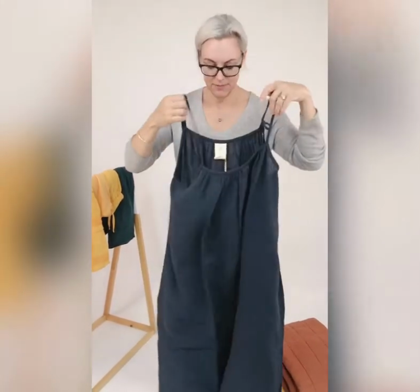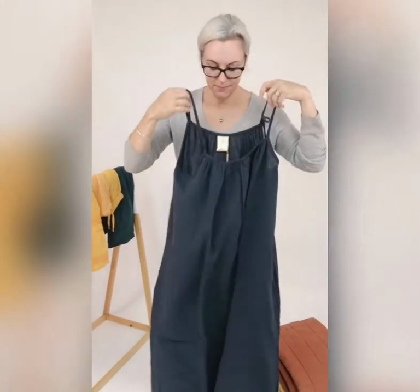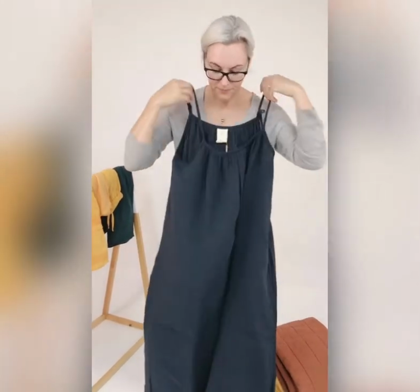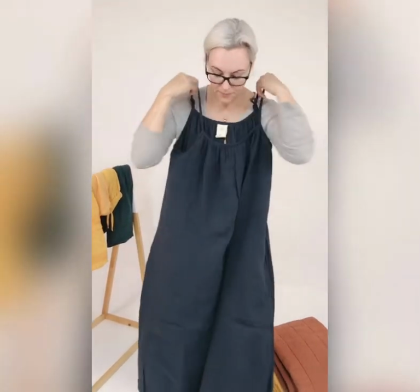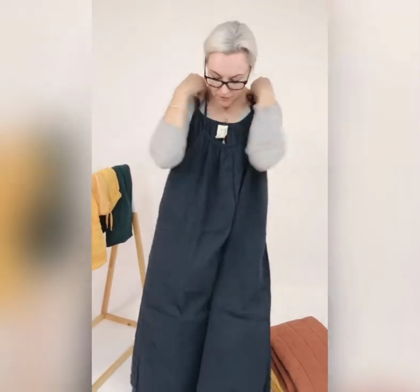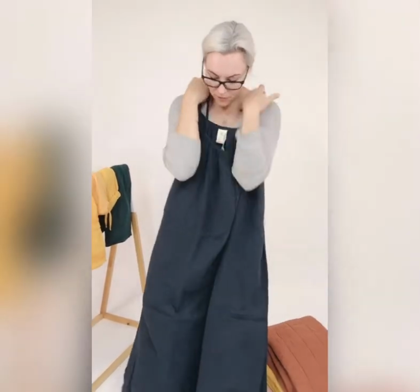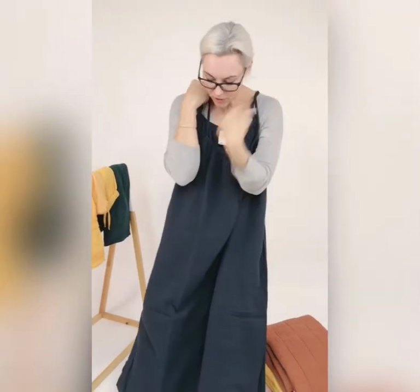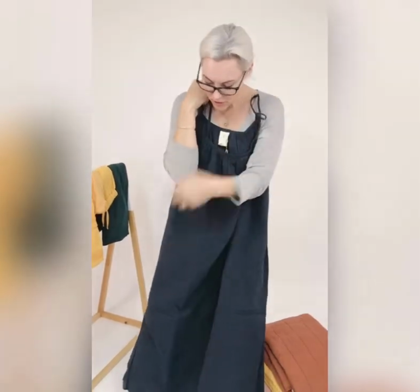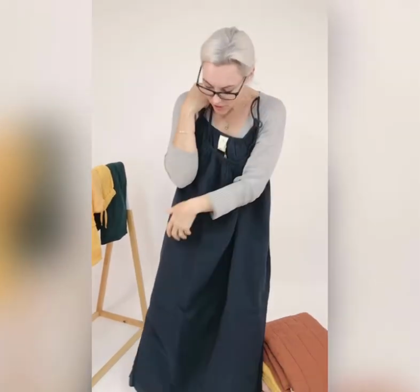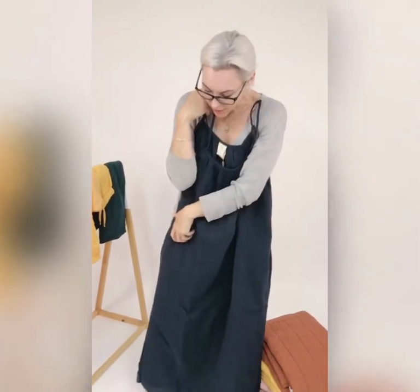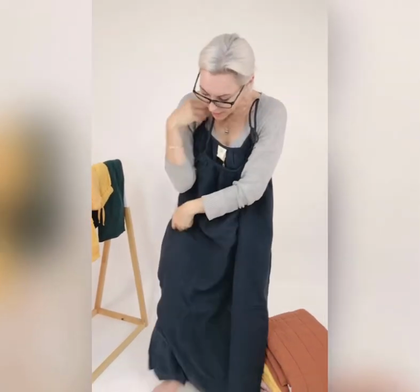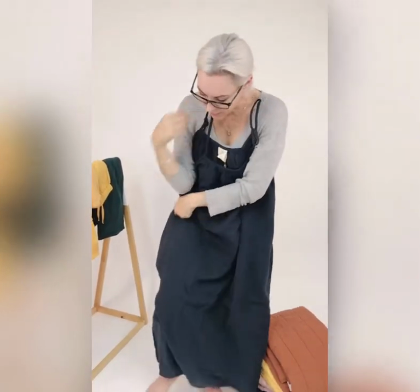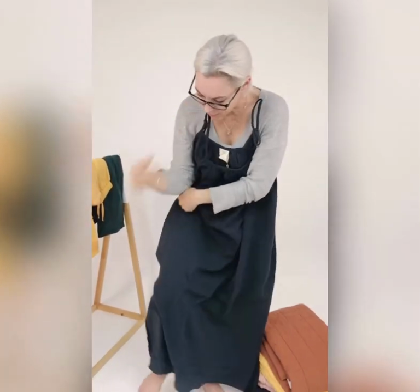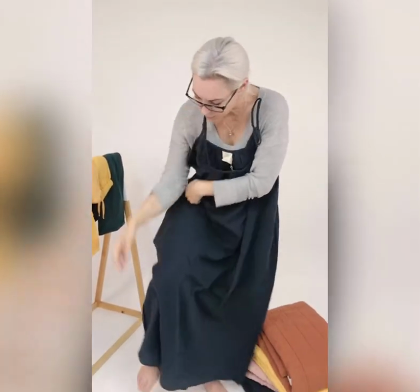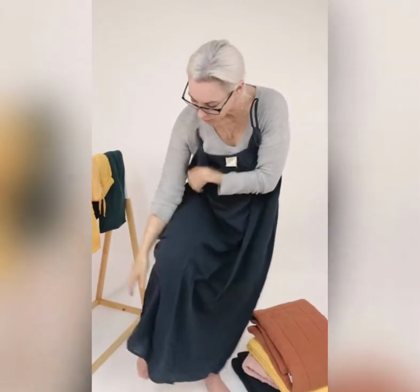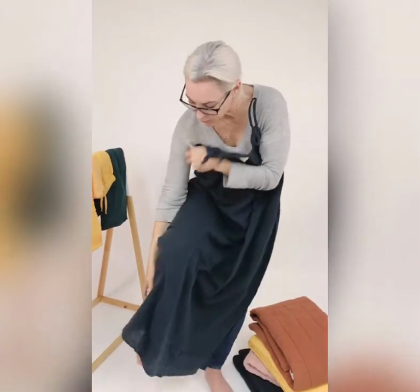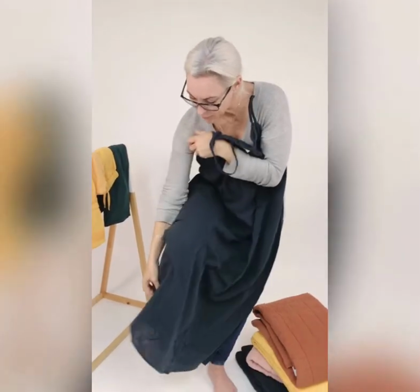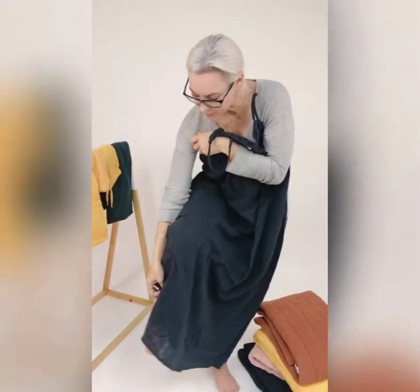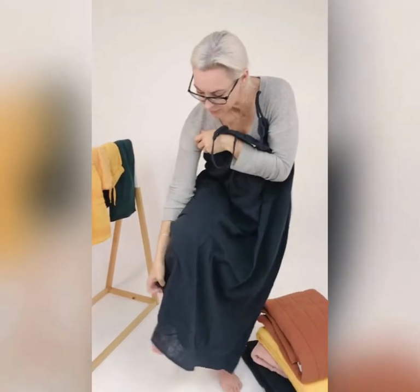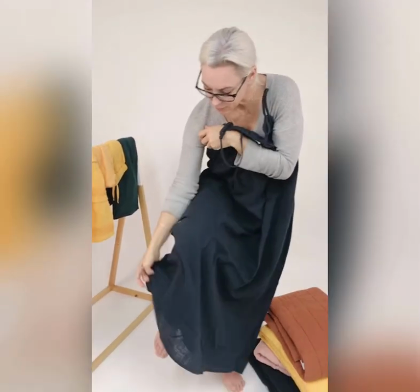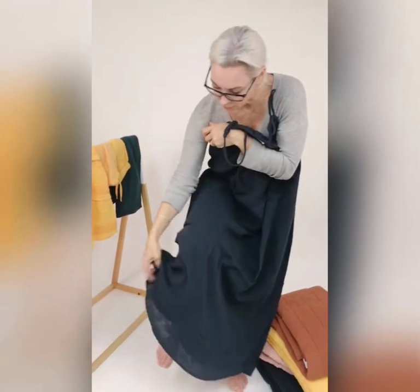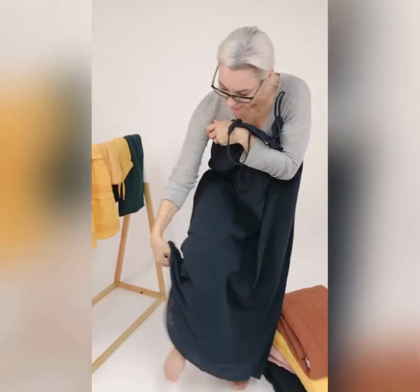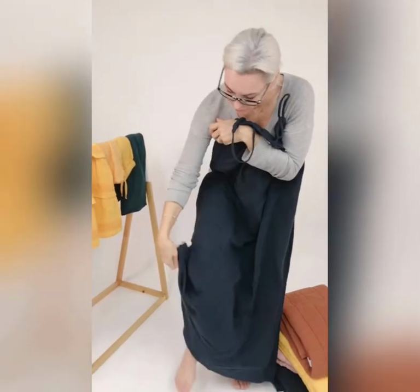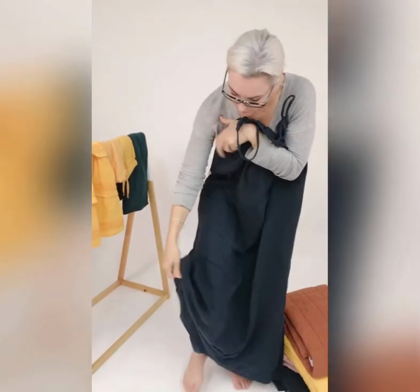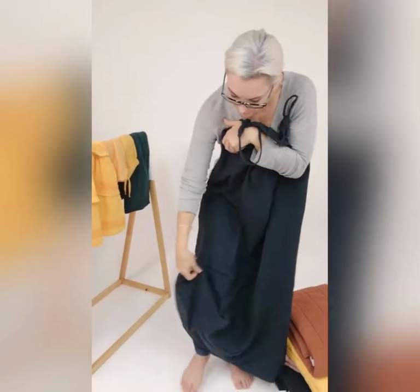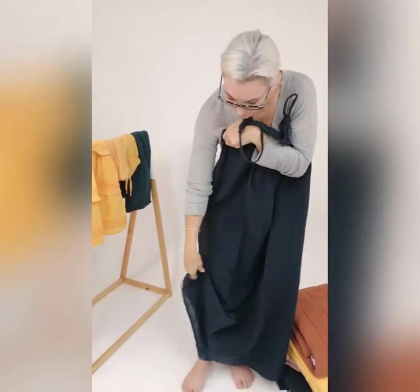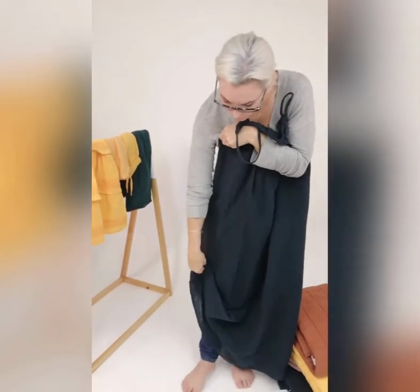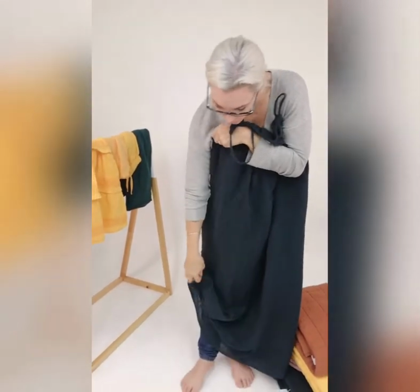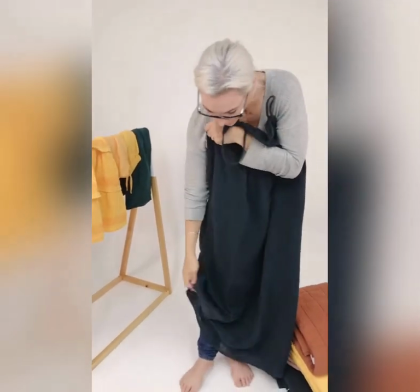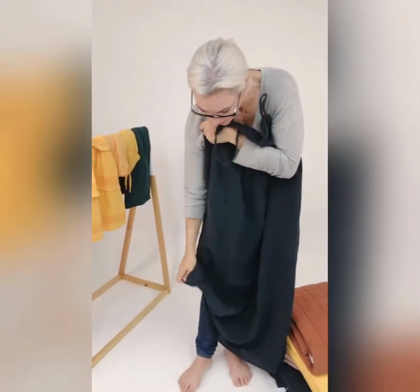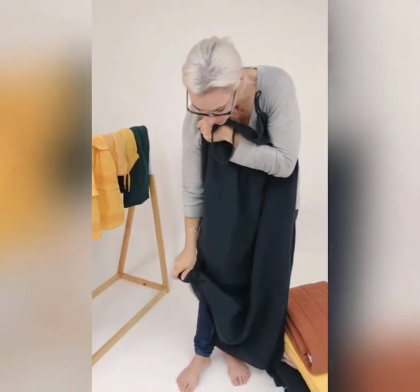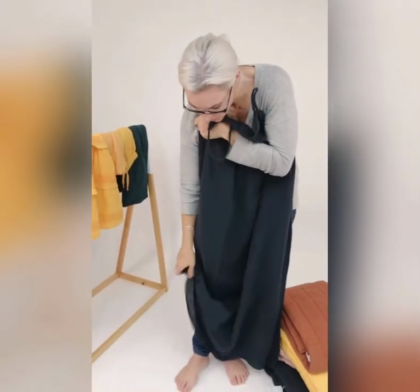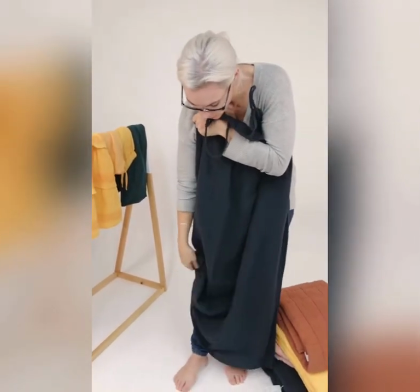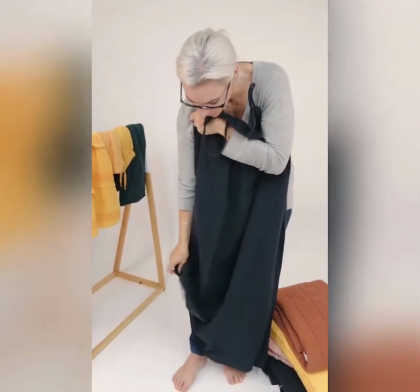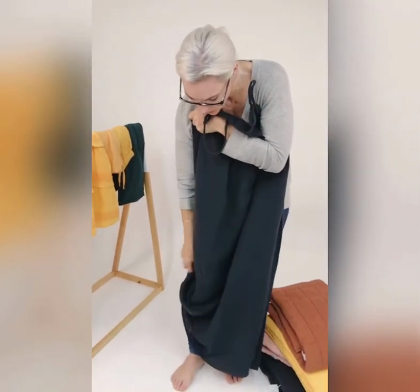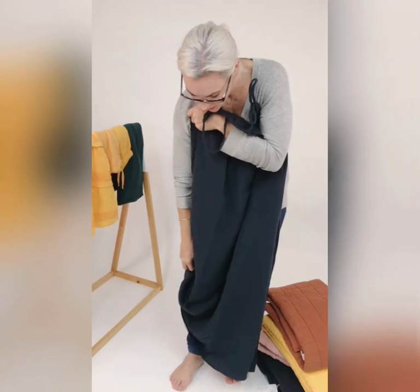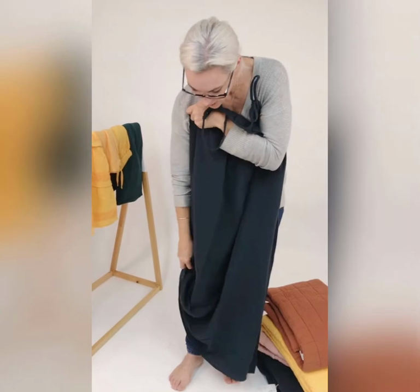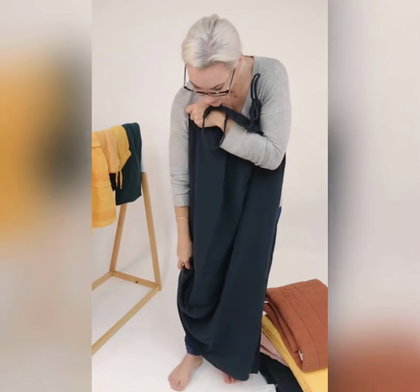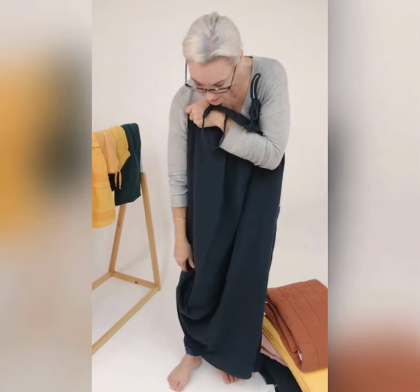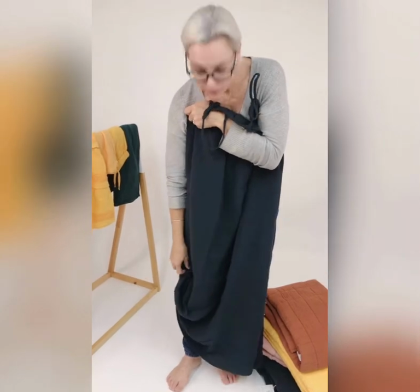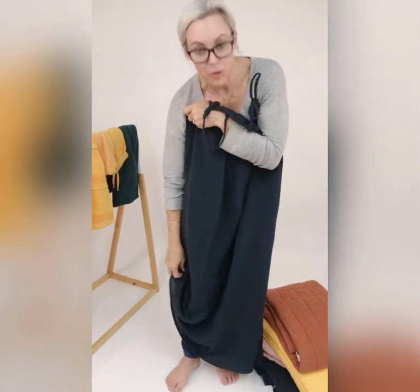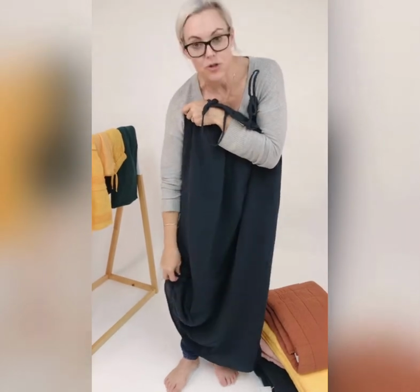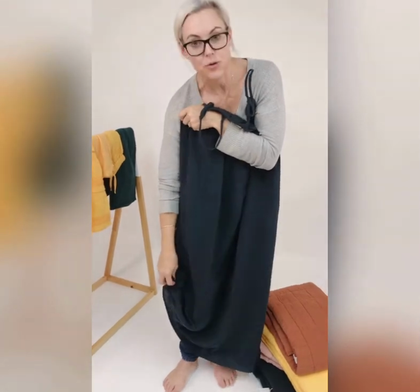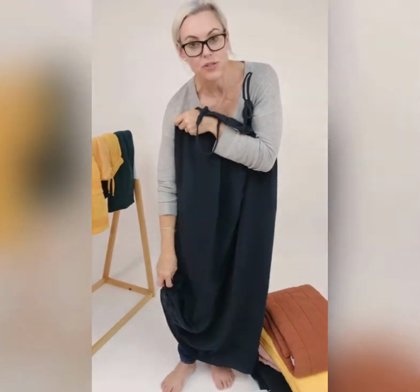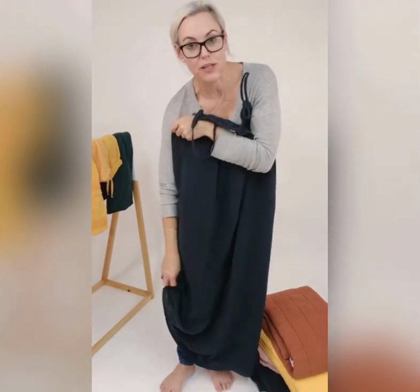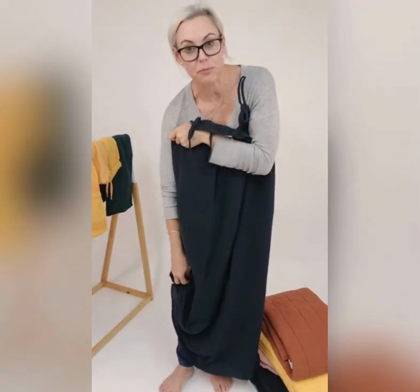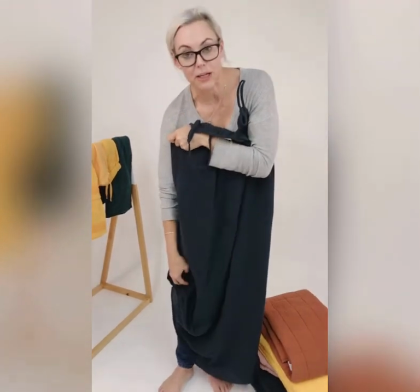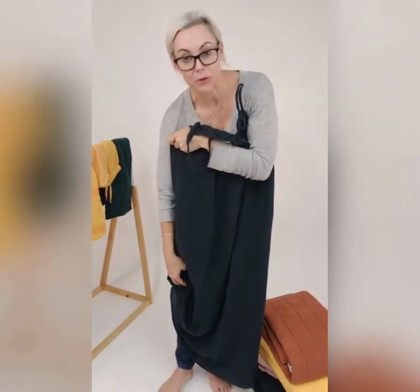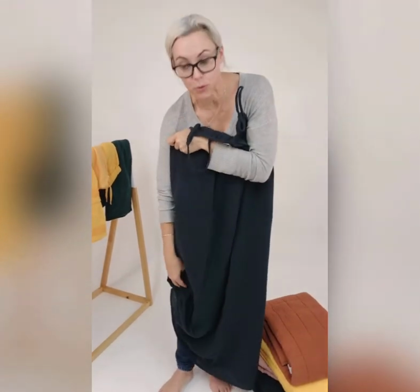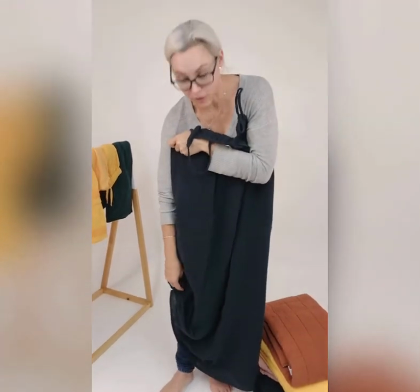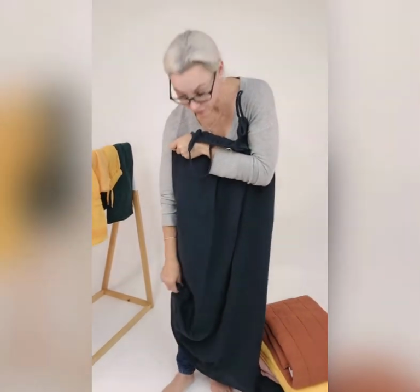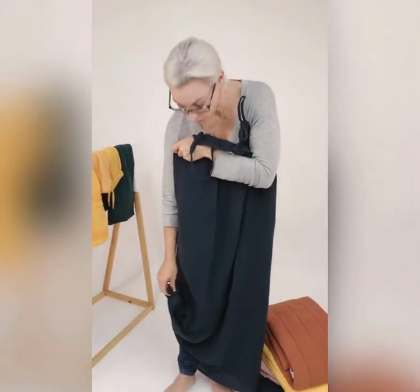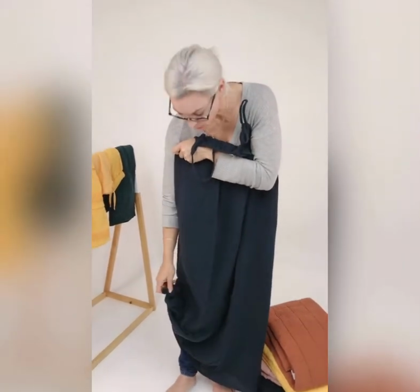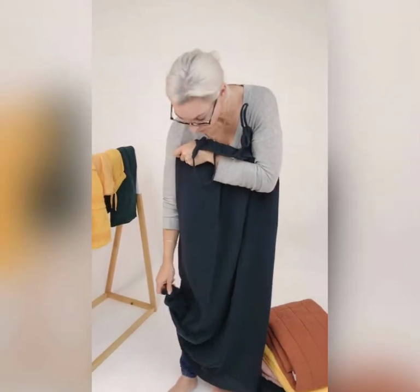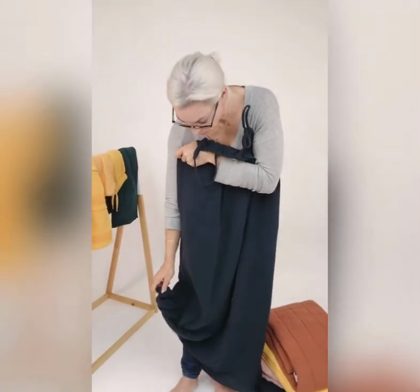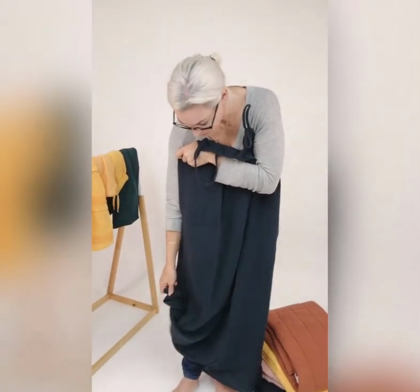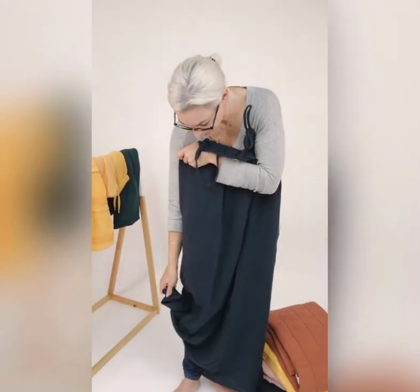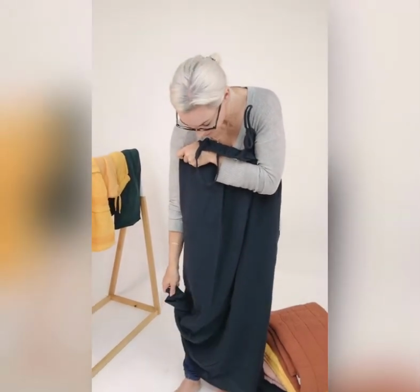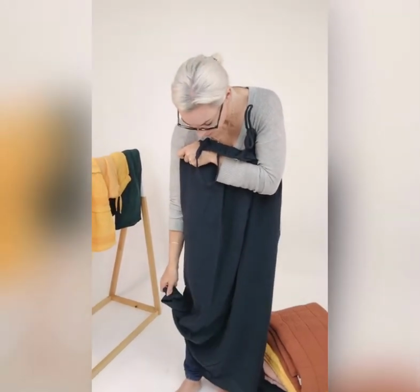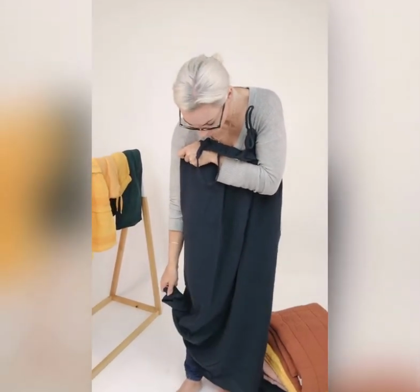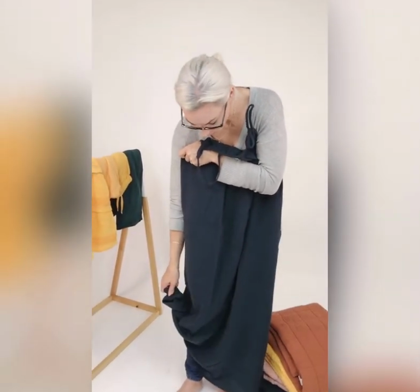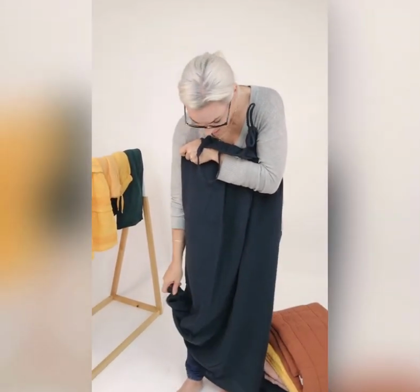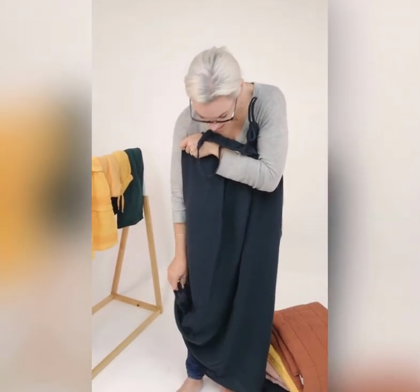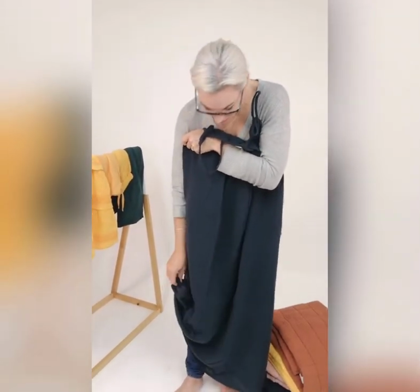You can tie it at the bottom if you're like me and you're quite short, which you'll see me in all the photos — it's always tied.